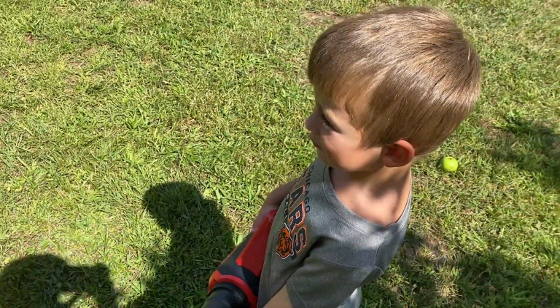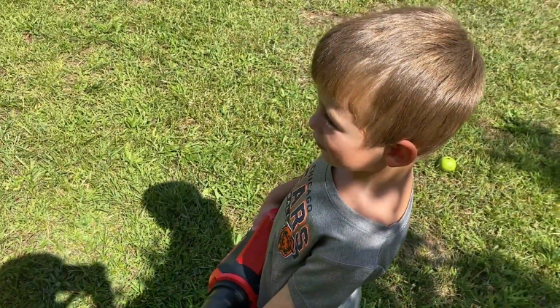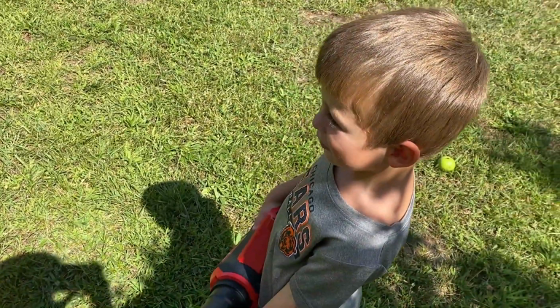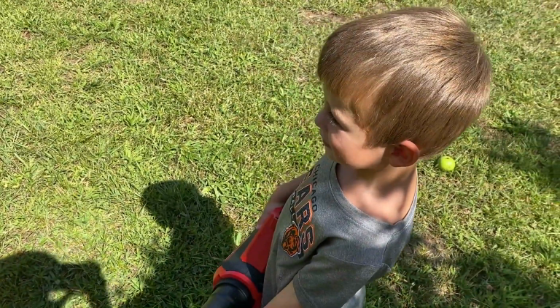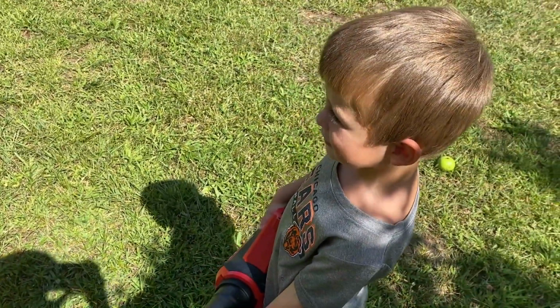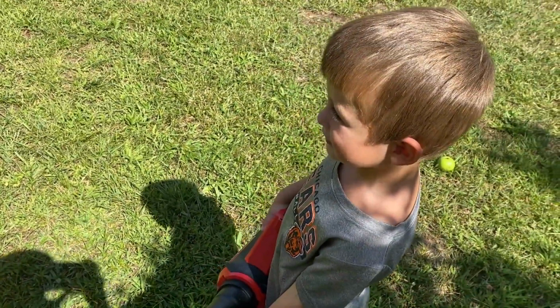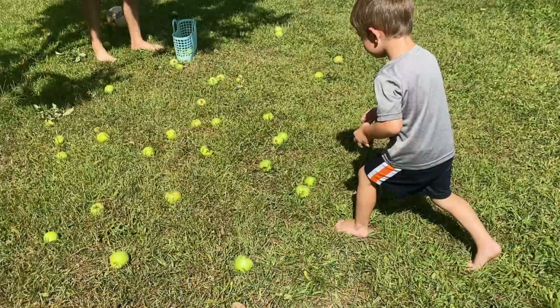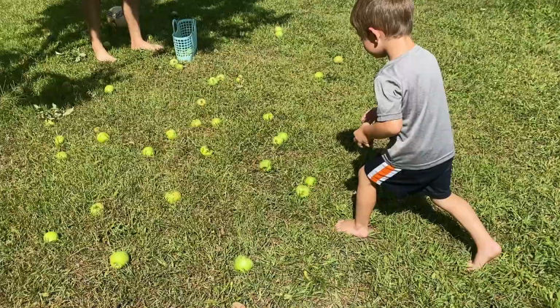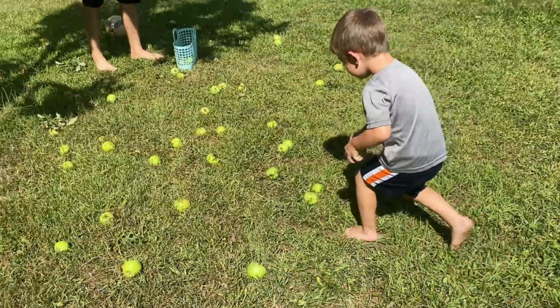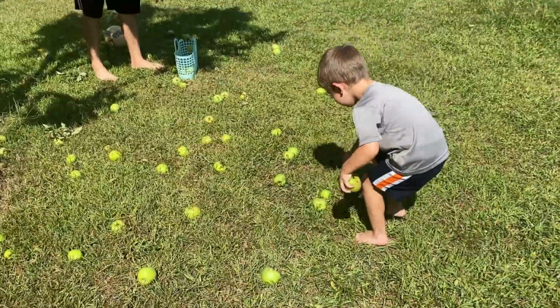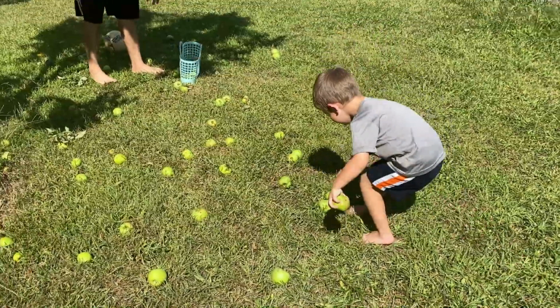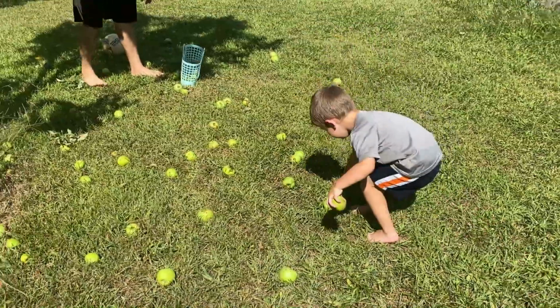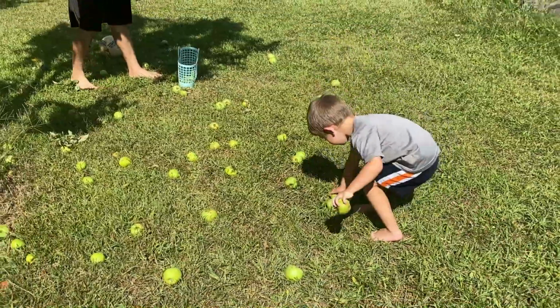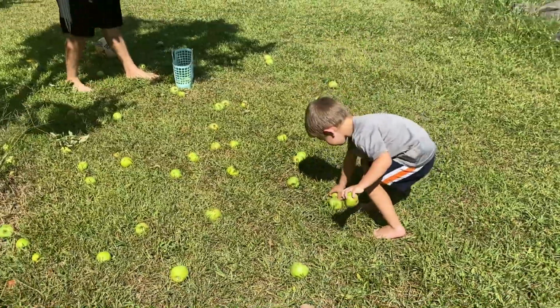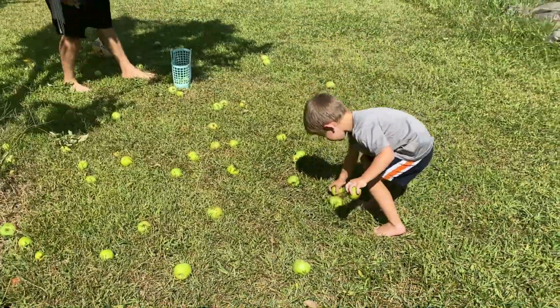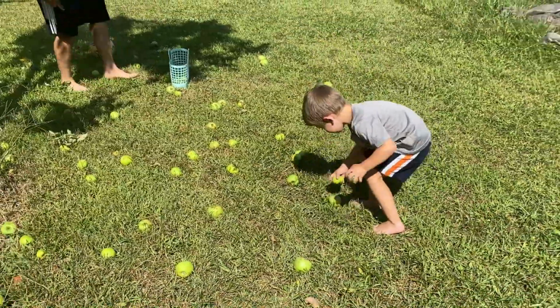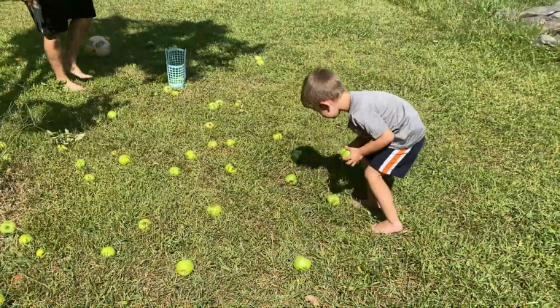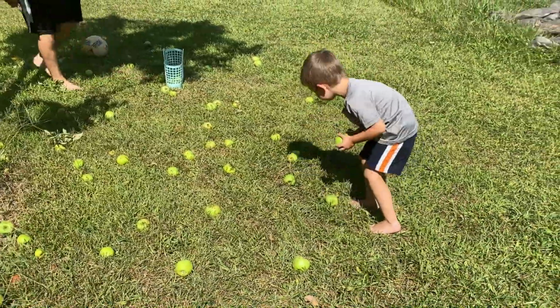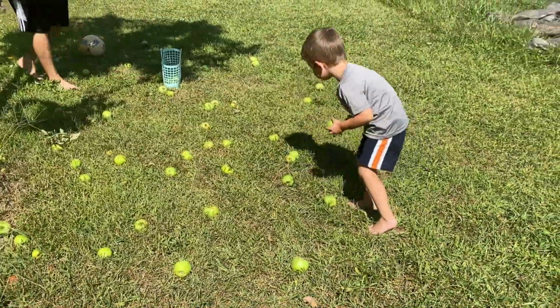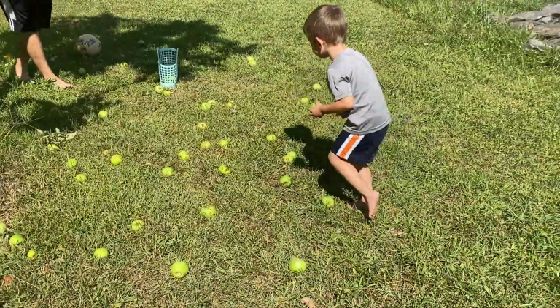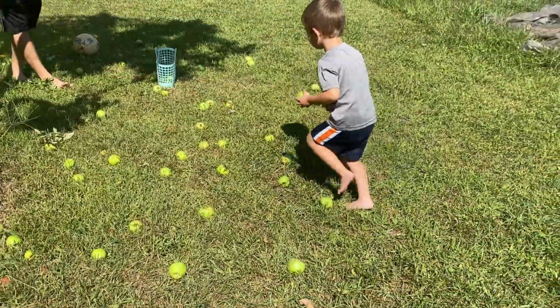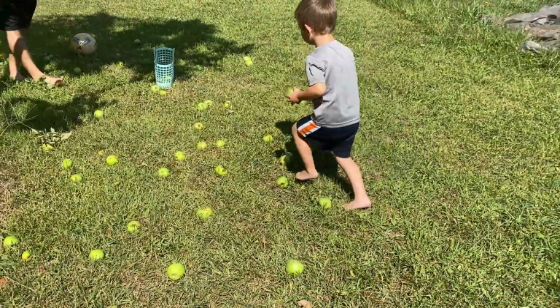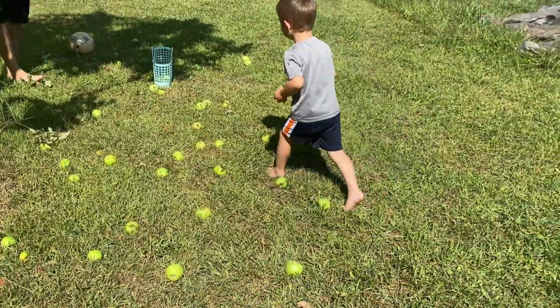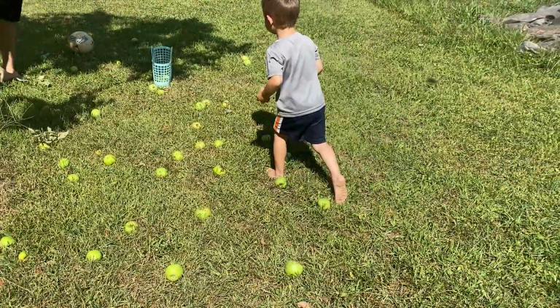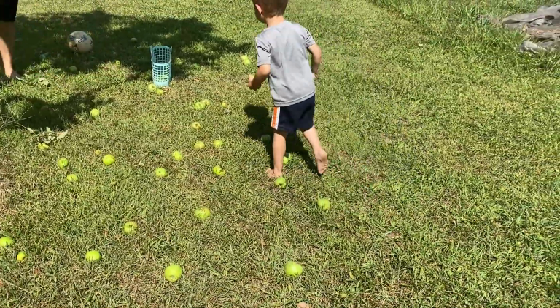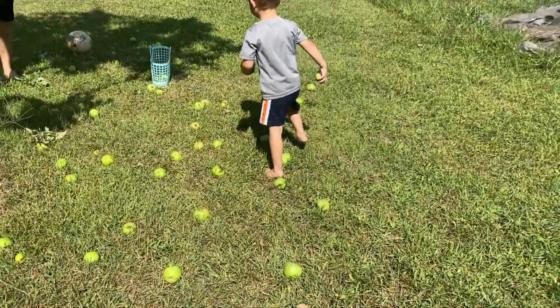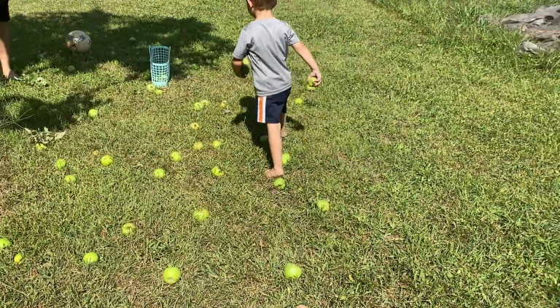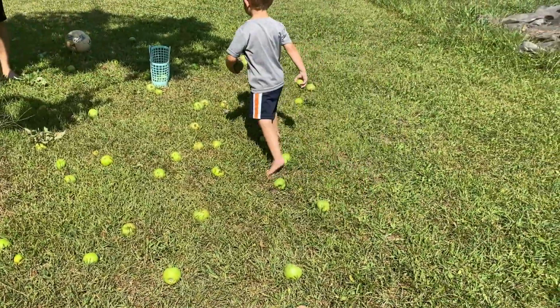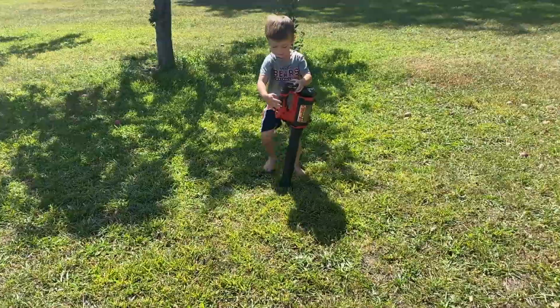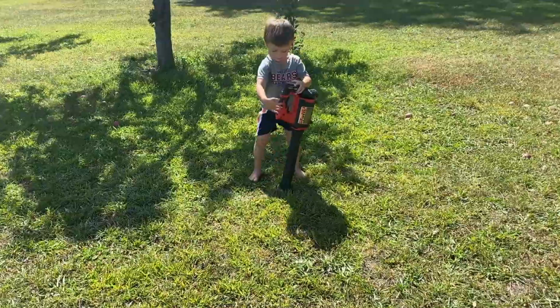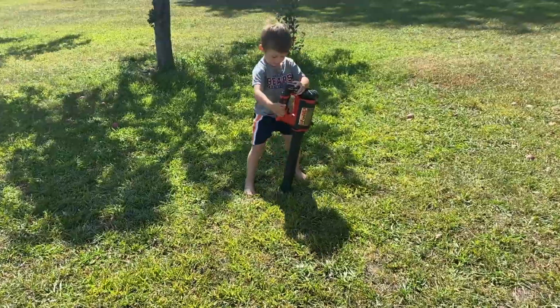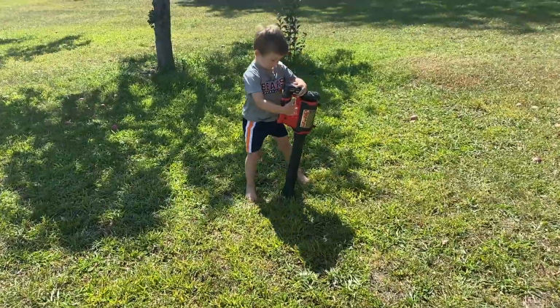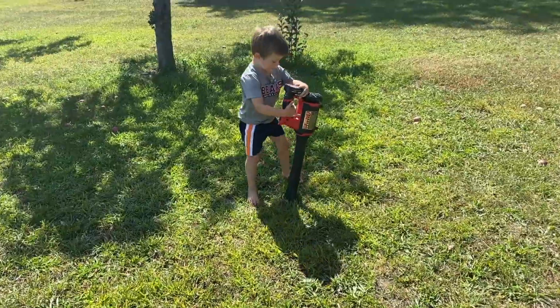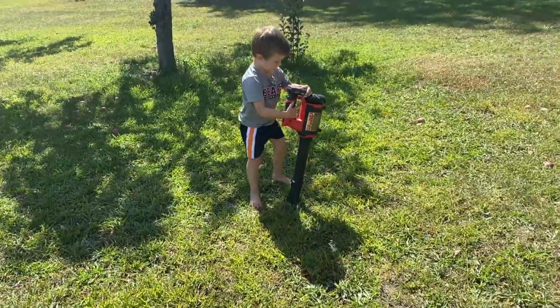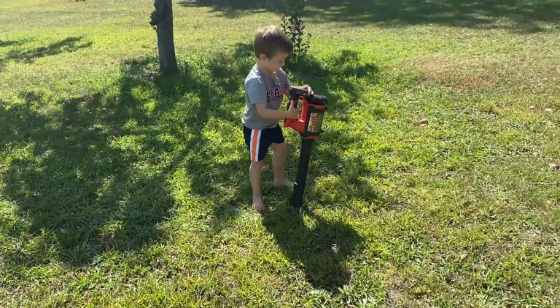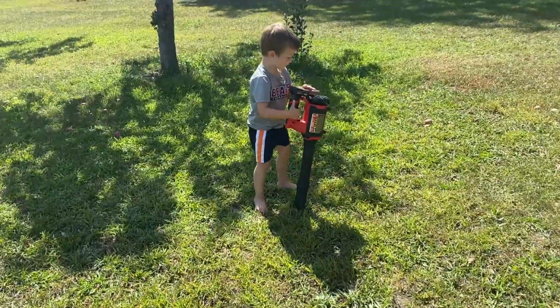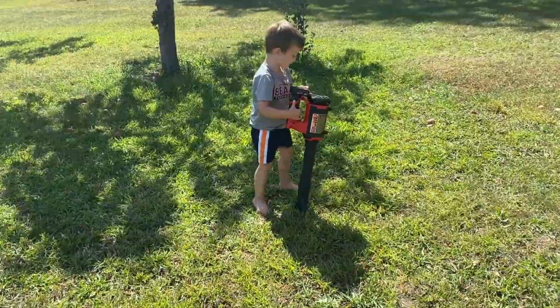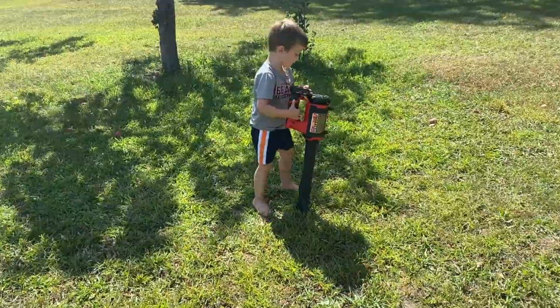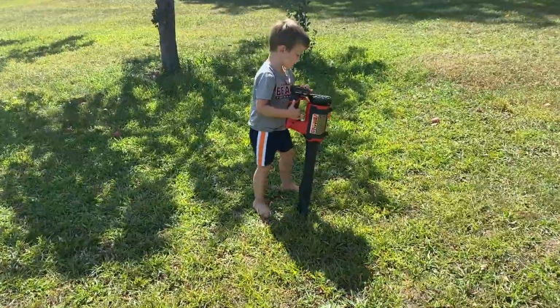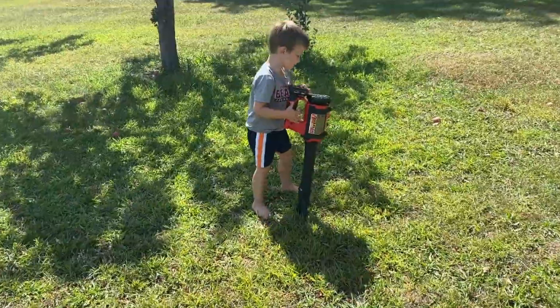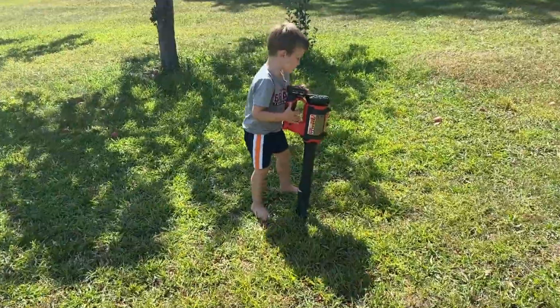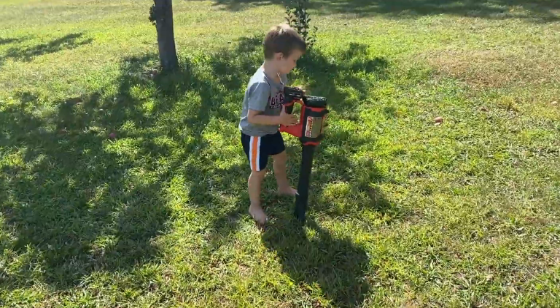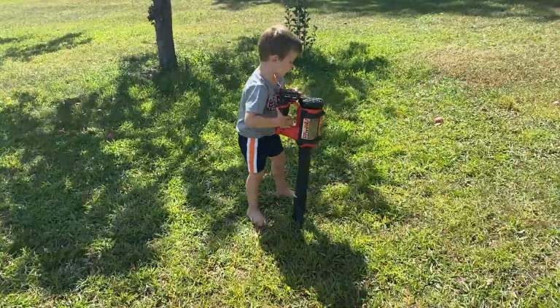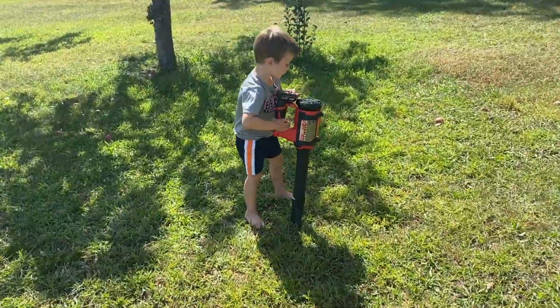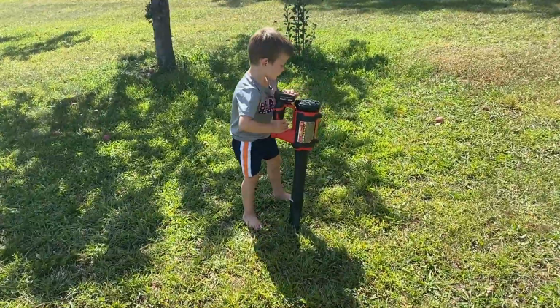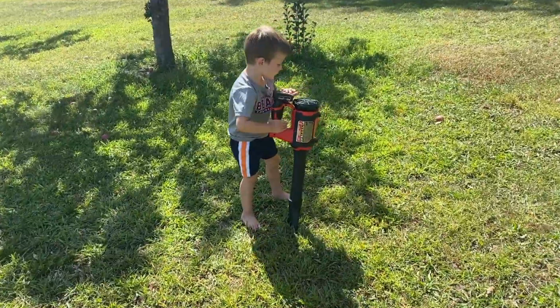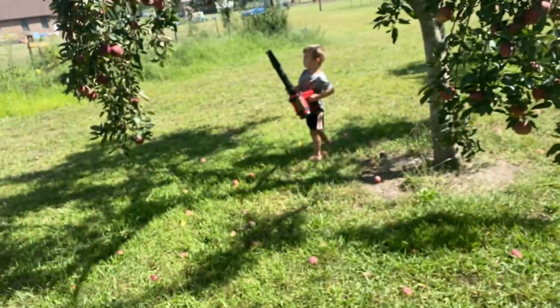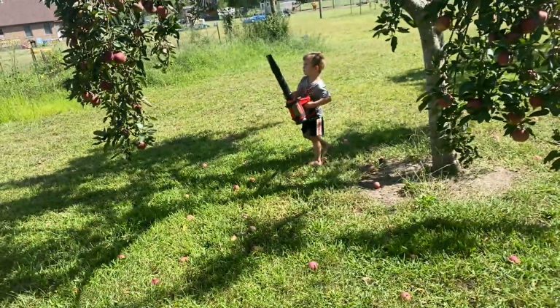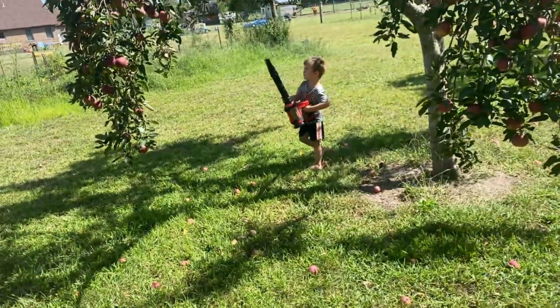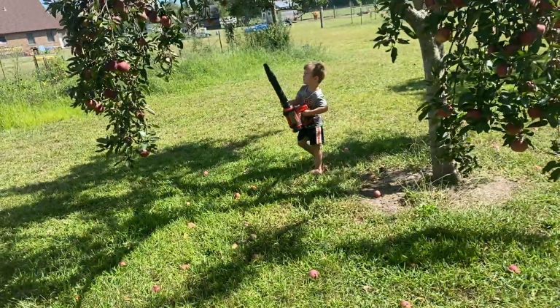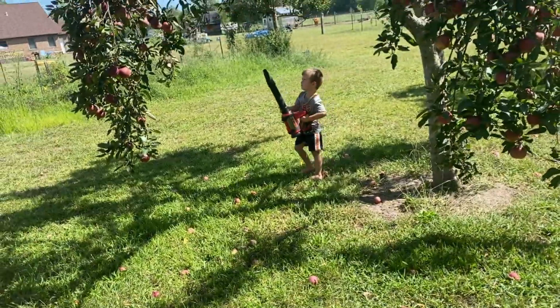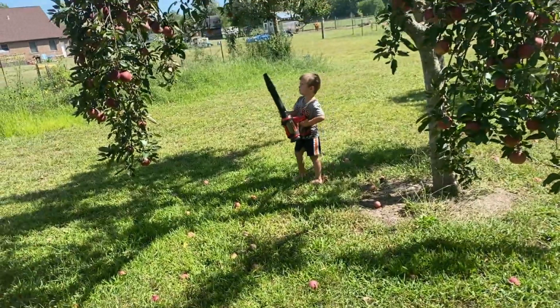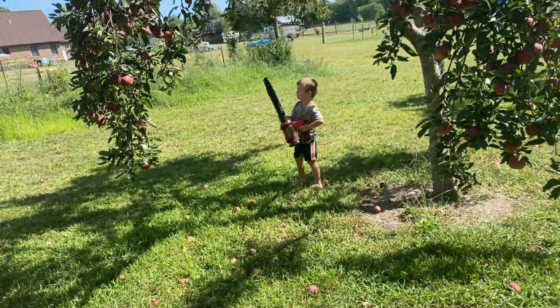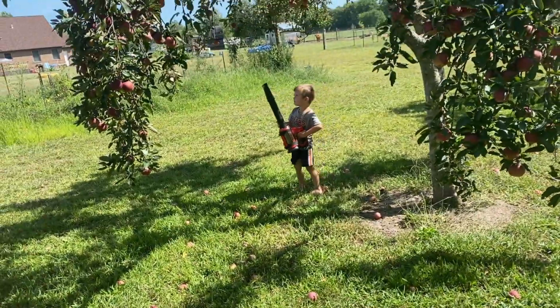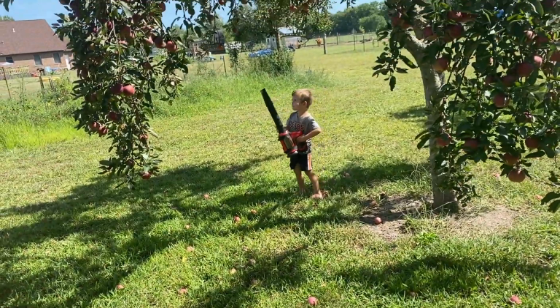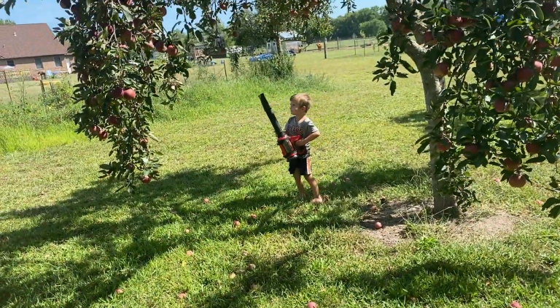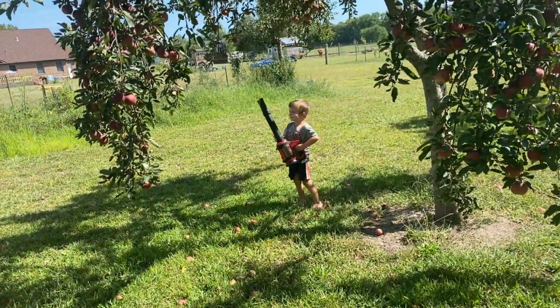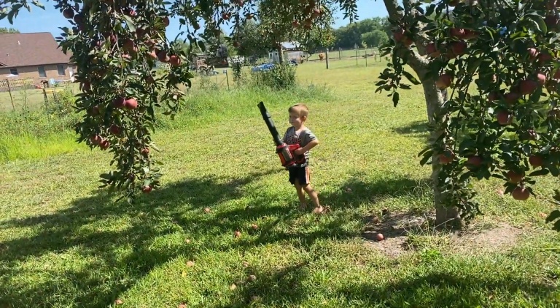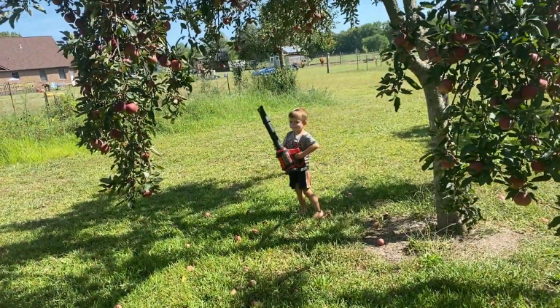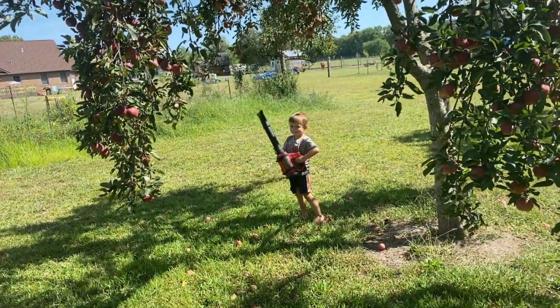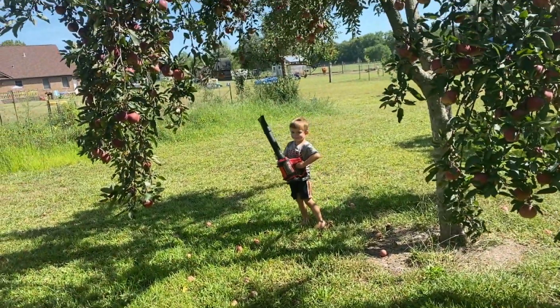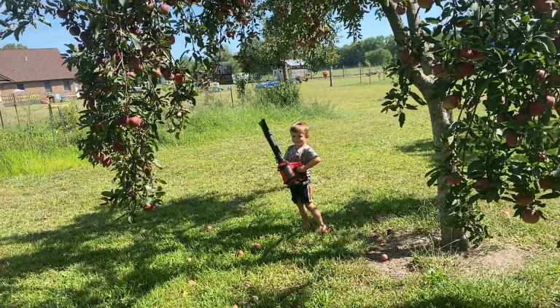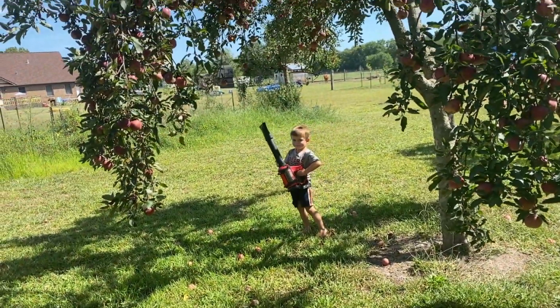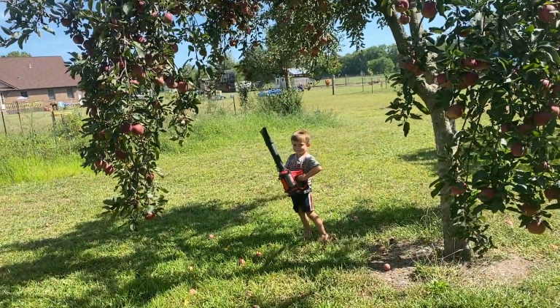Welcome to Raphael's farm. Today we're going to collect some apples to make a homemade apple pie.